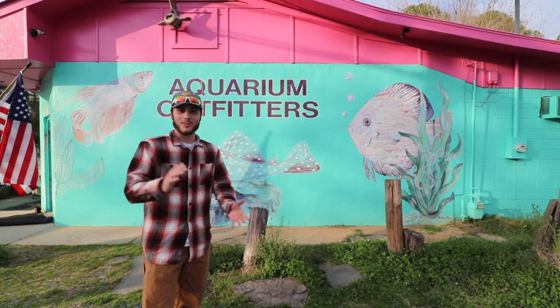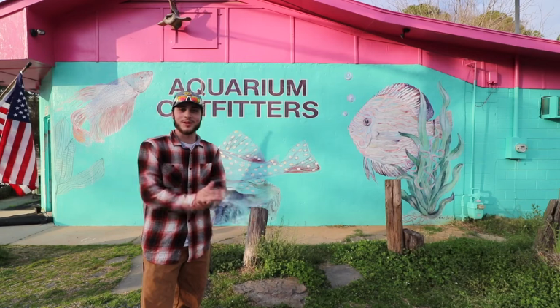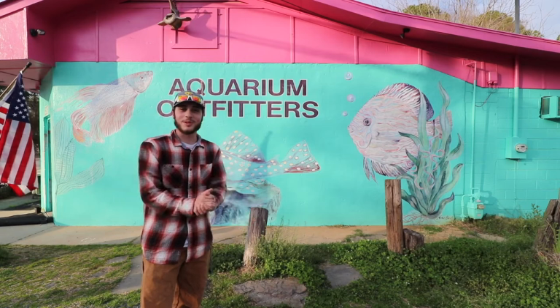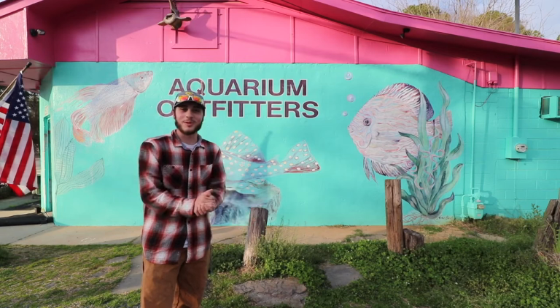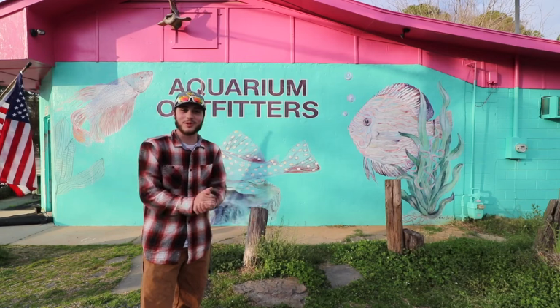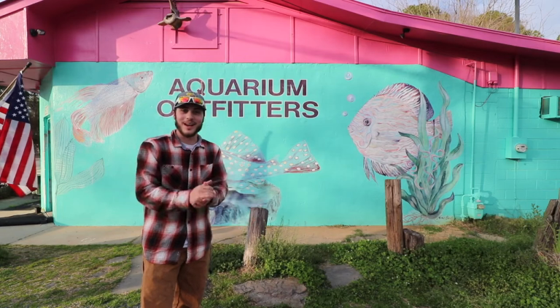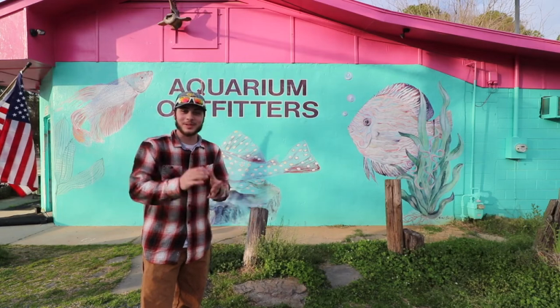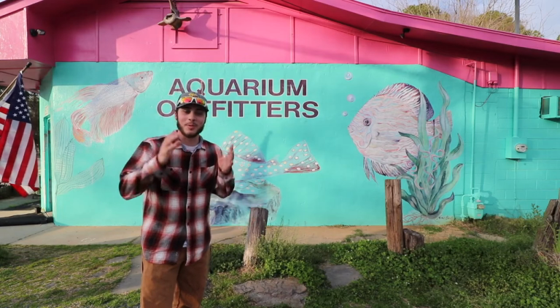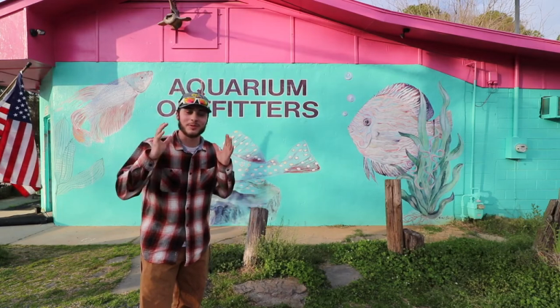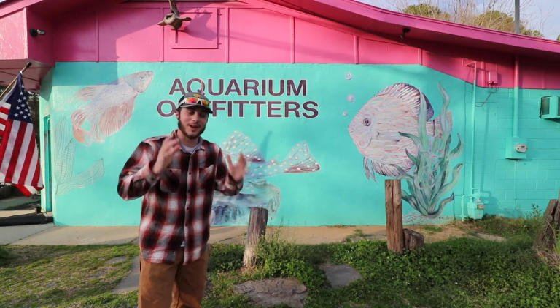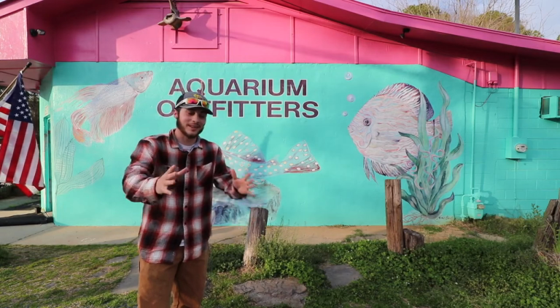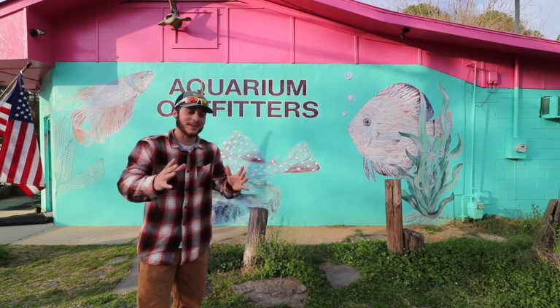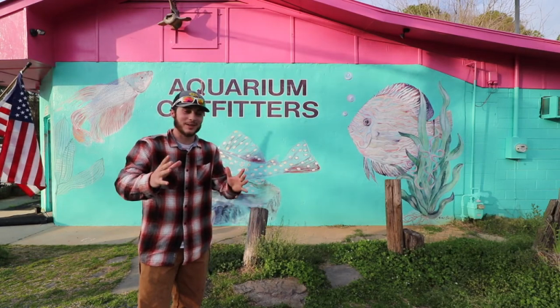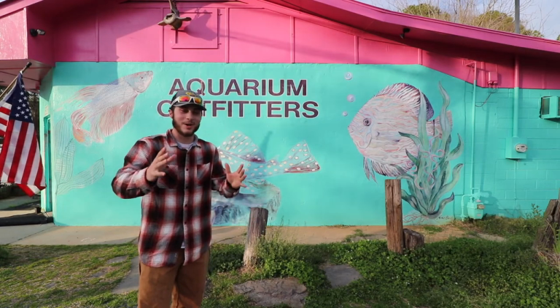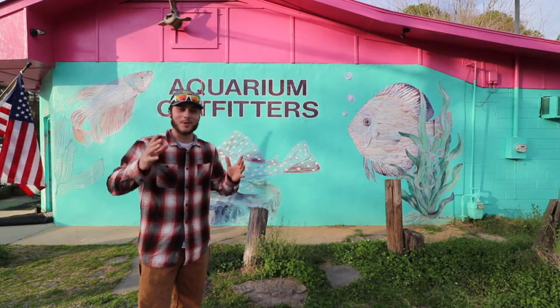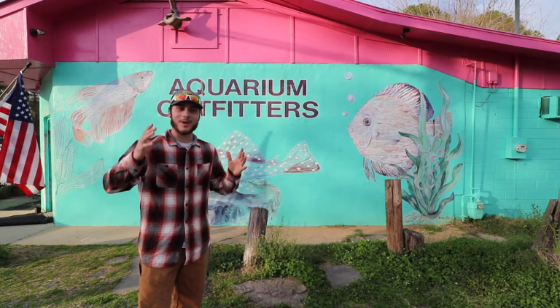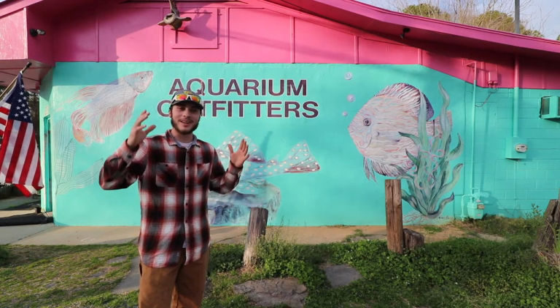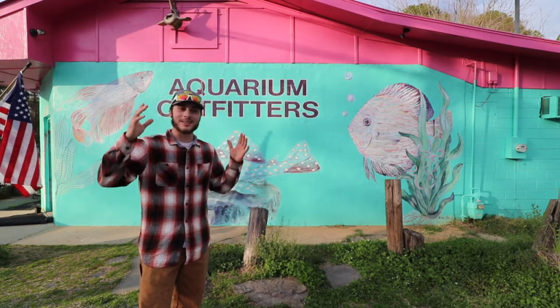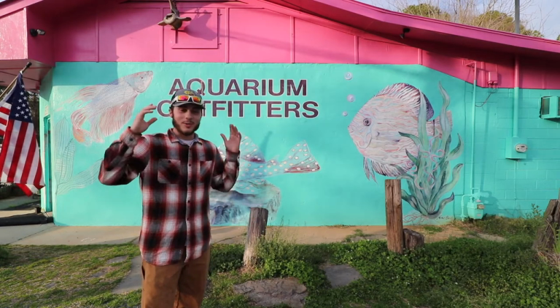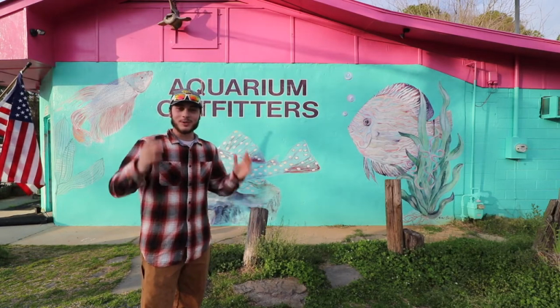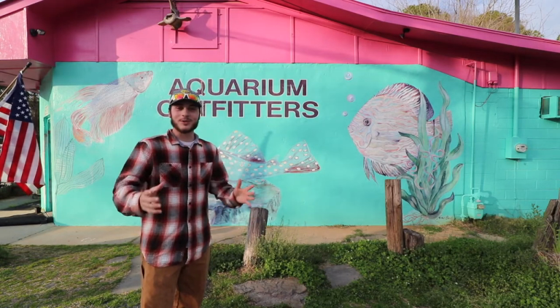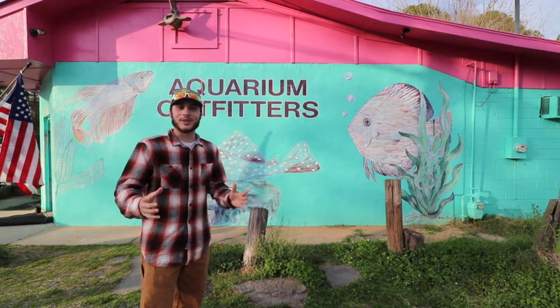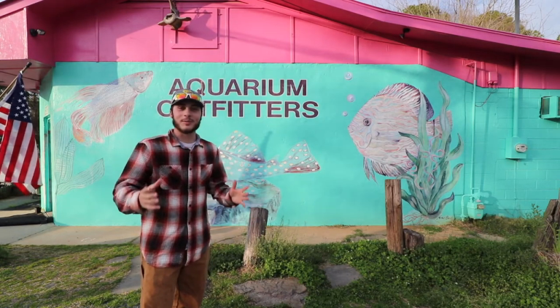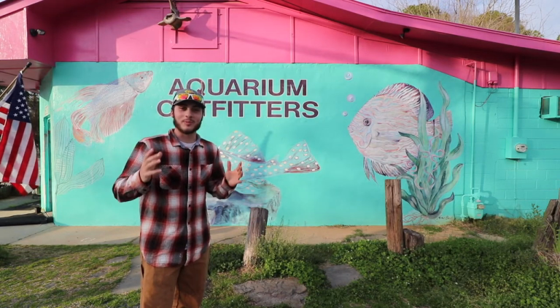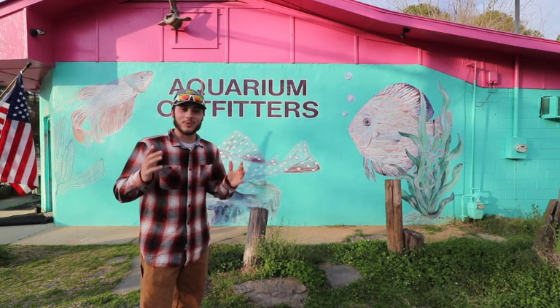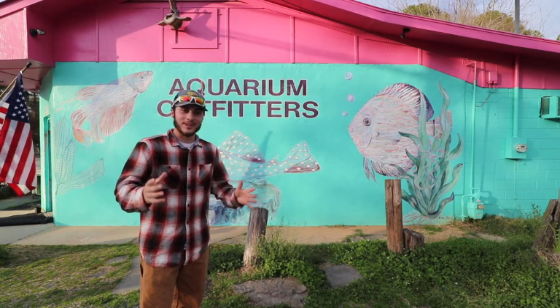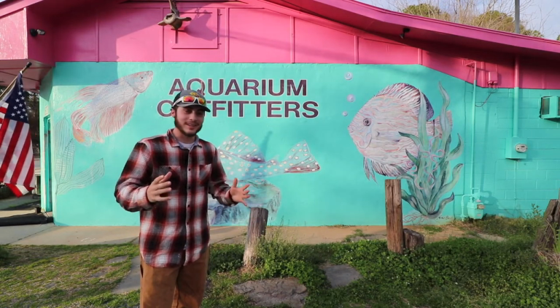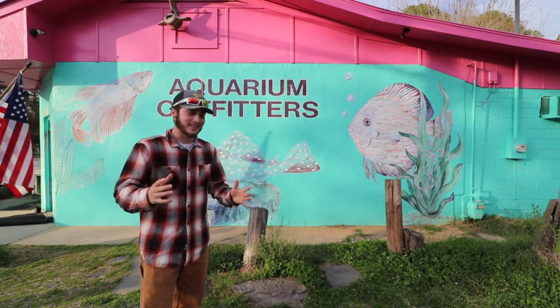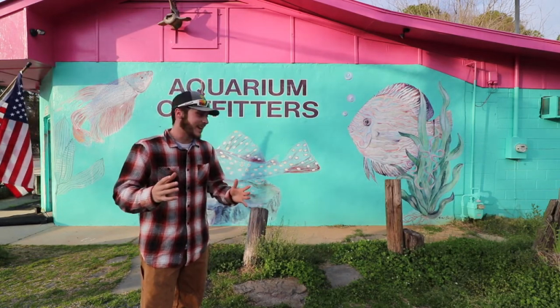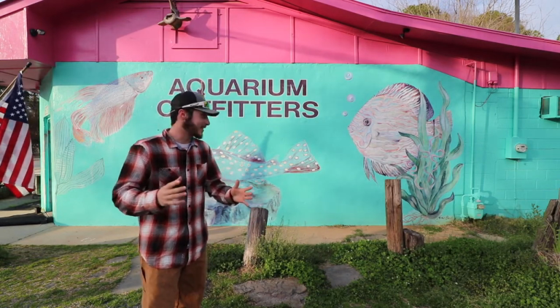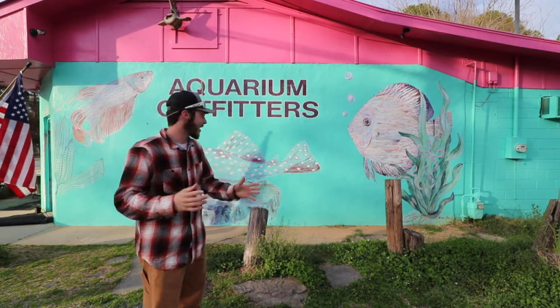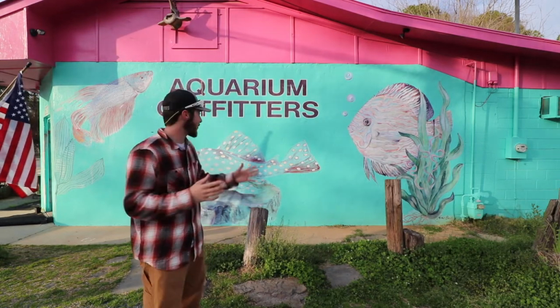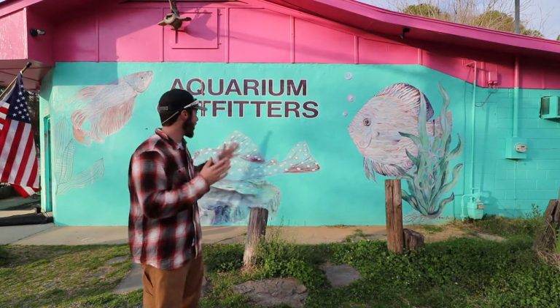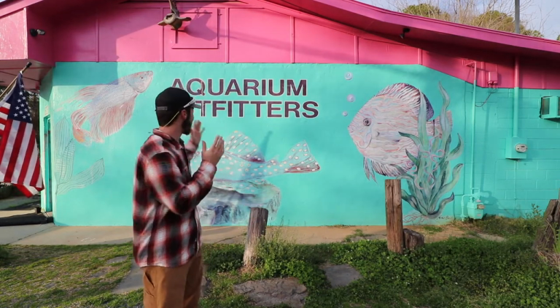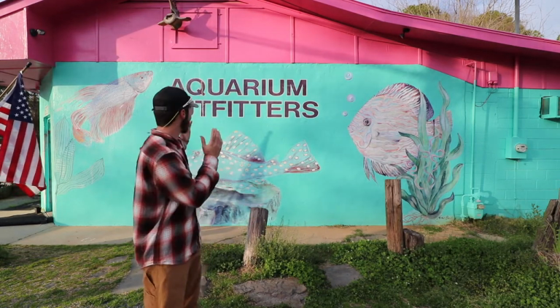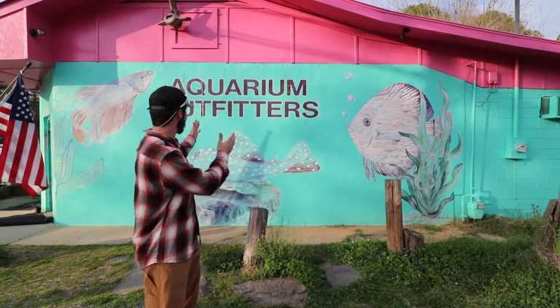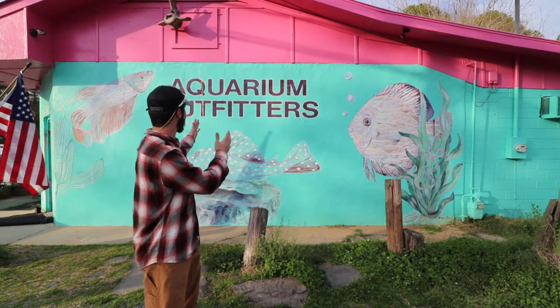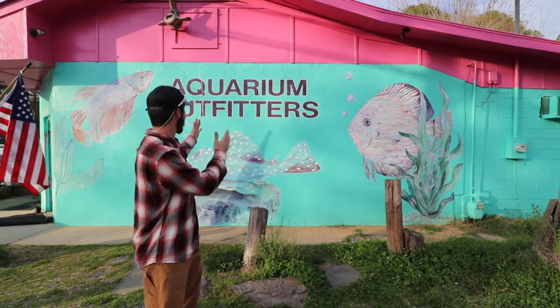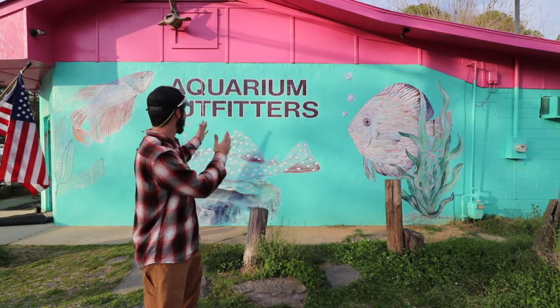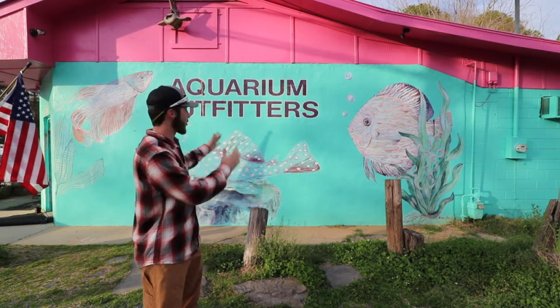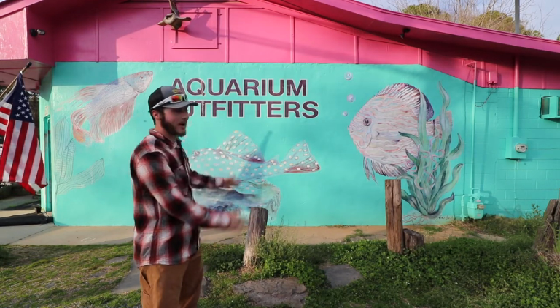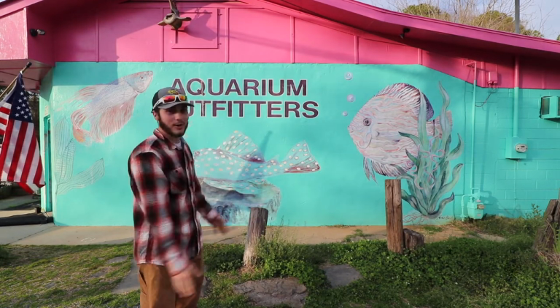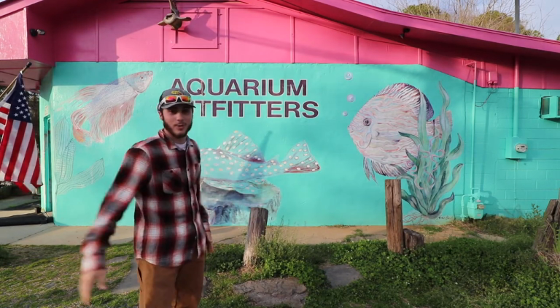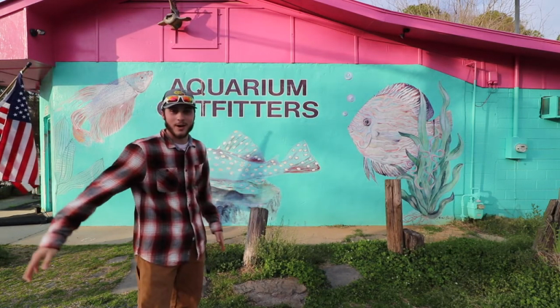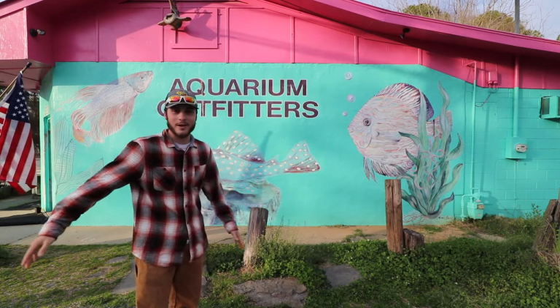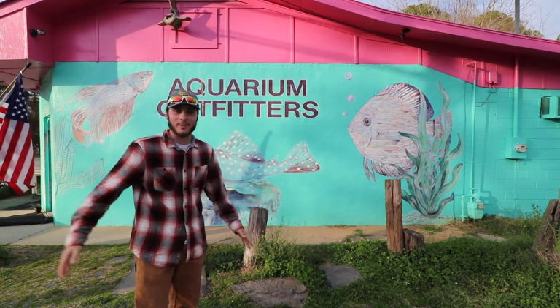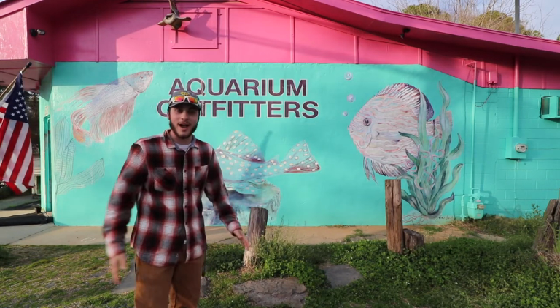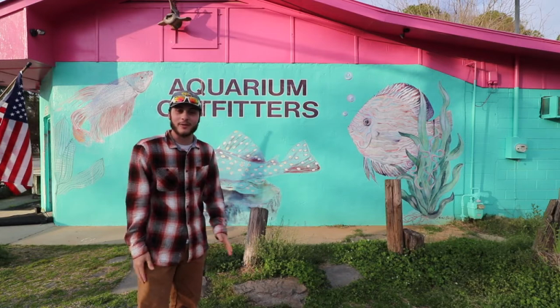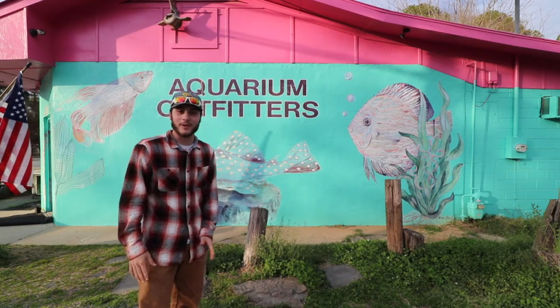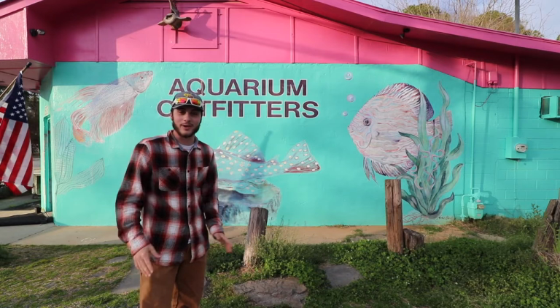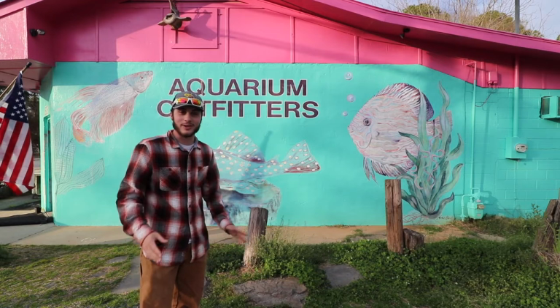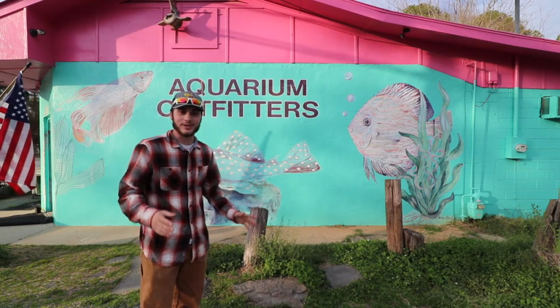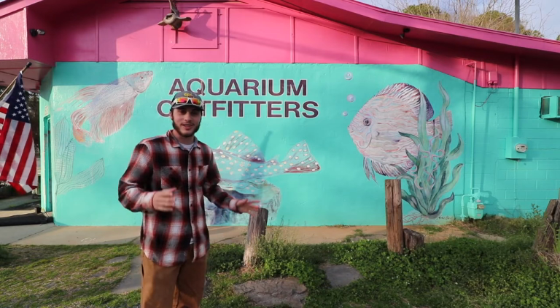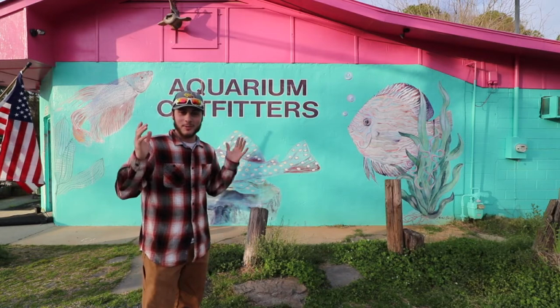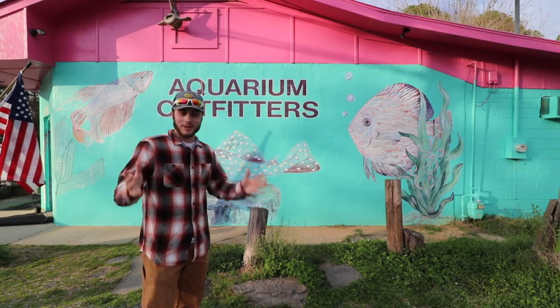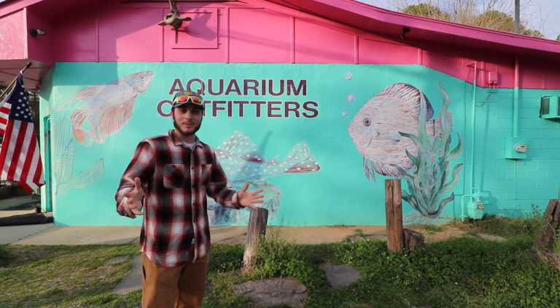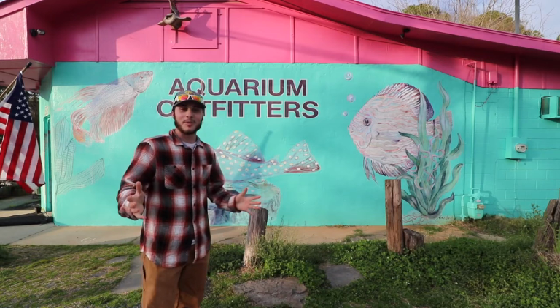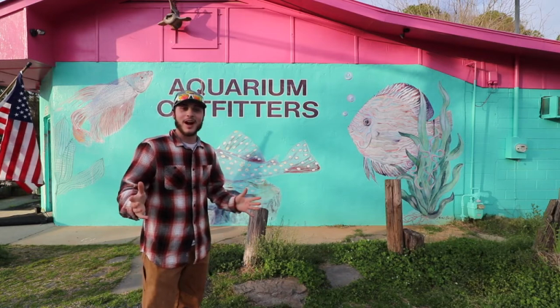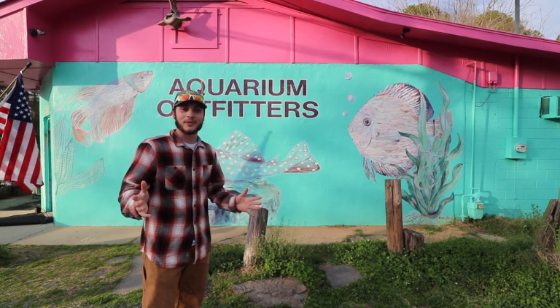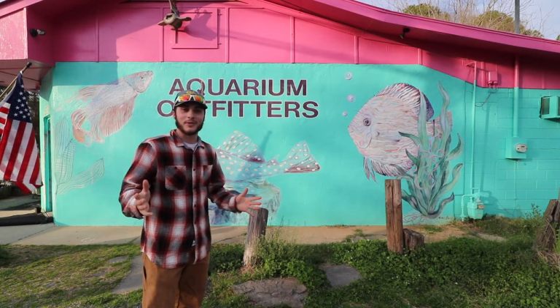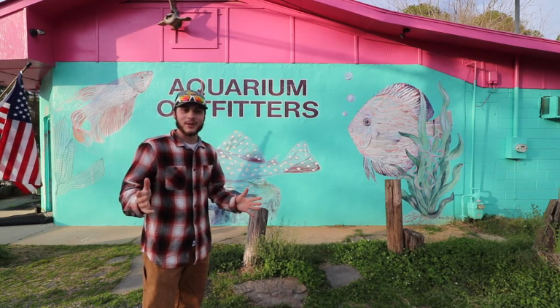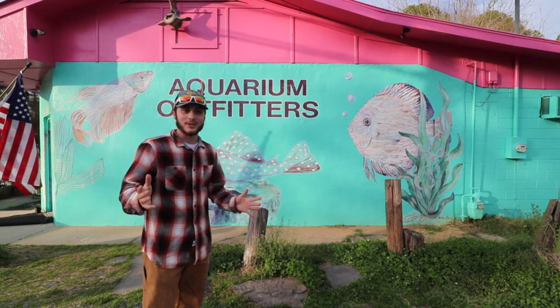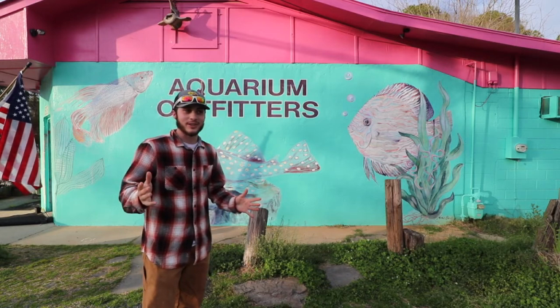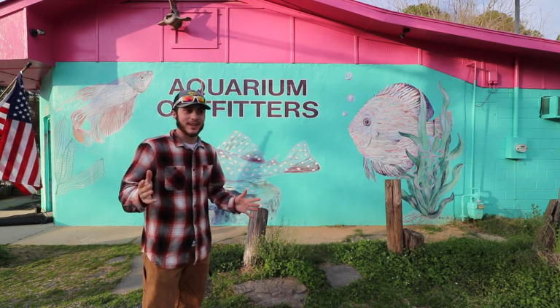What is going on guys? Have a great day like always. We're doing something pretty insane today. If y'all can see right here, we're at Aquarium Outfitters and we're going to be buying a fish today.